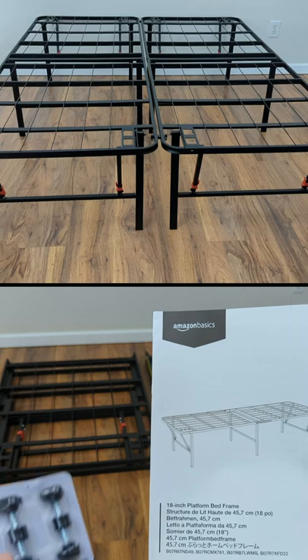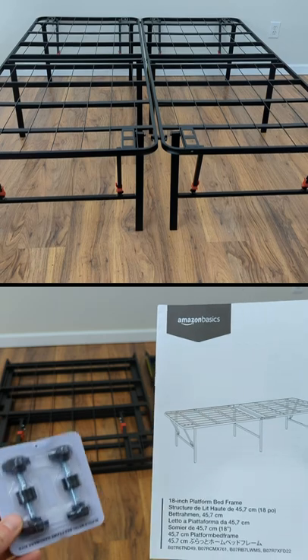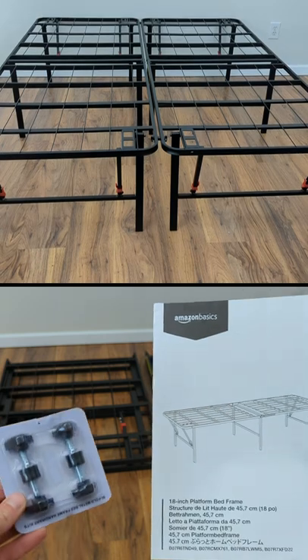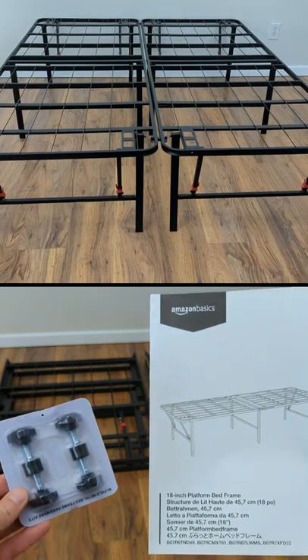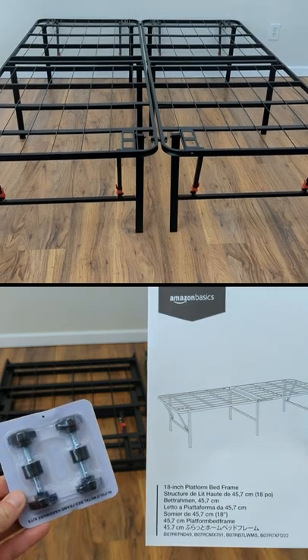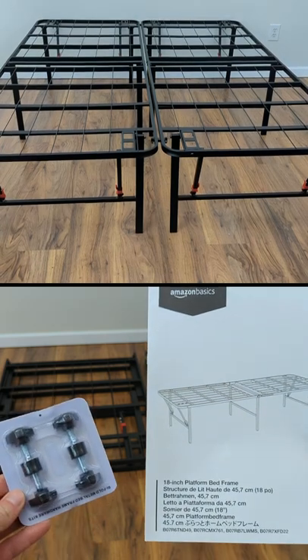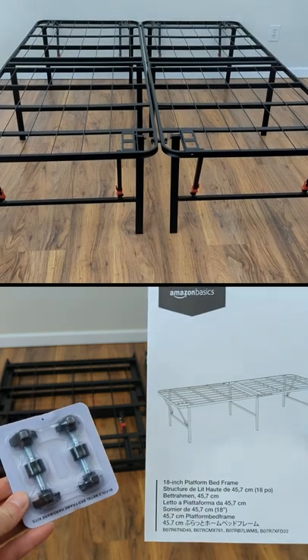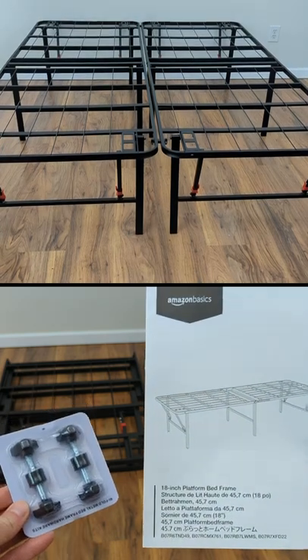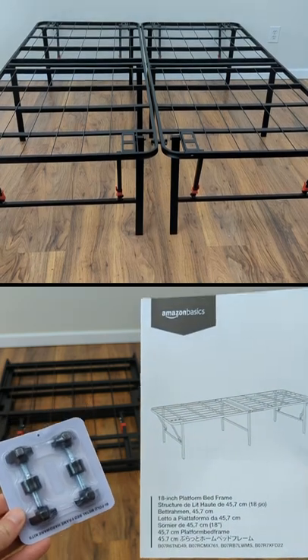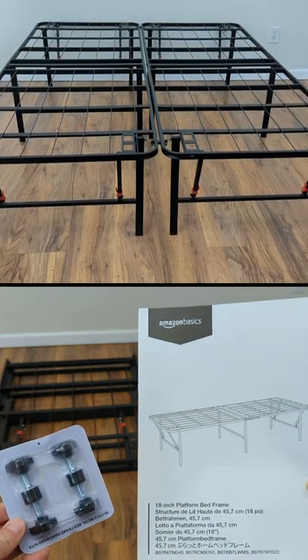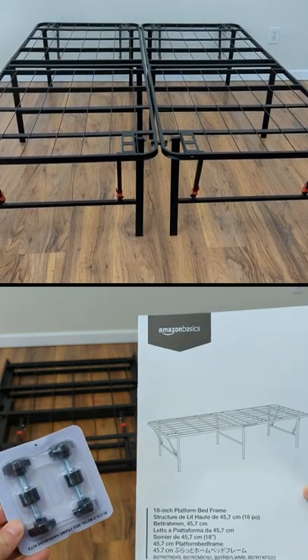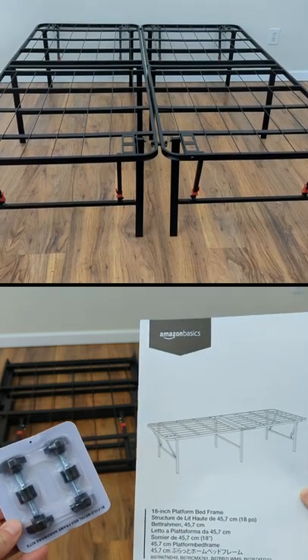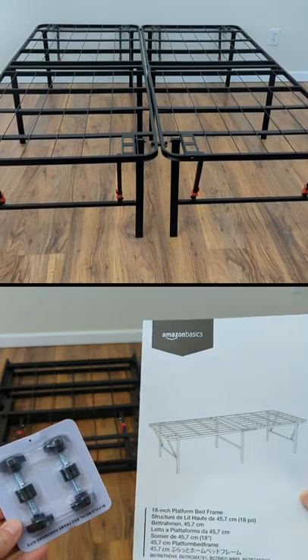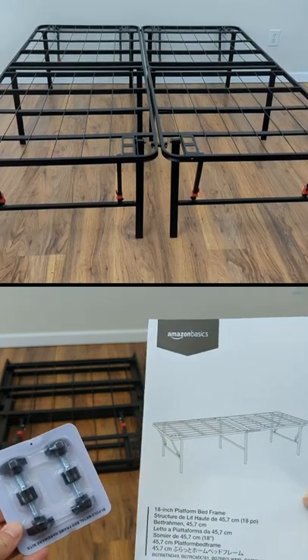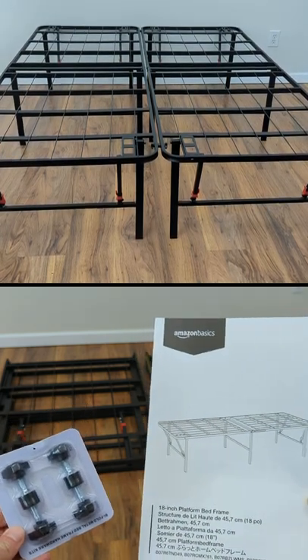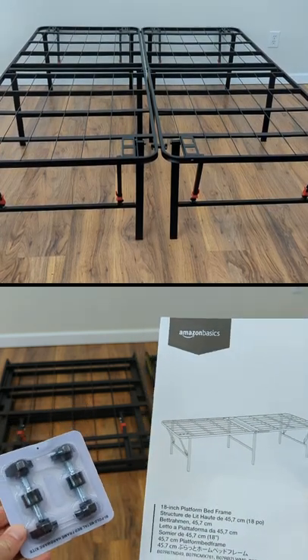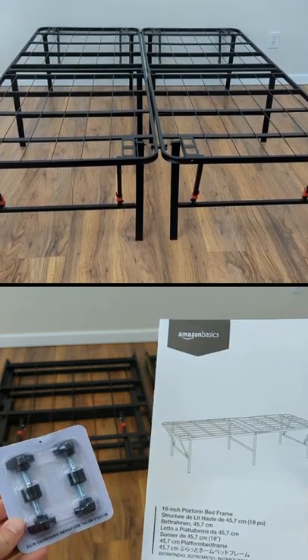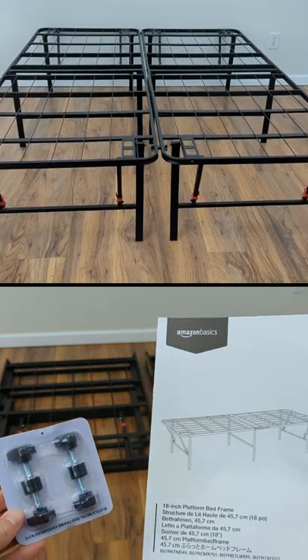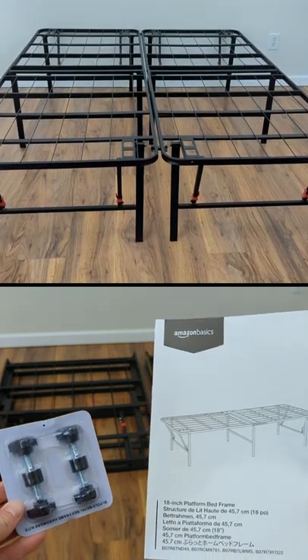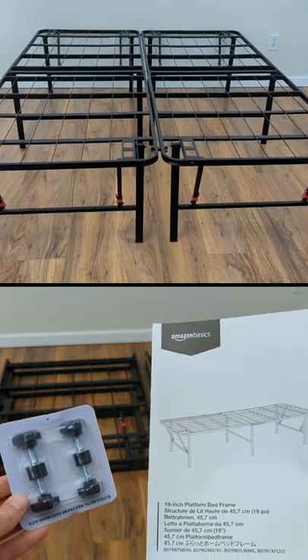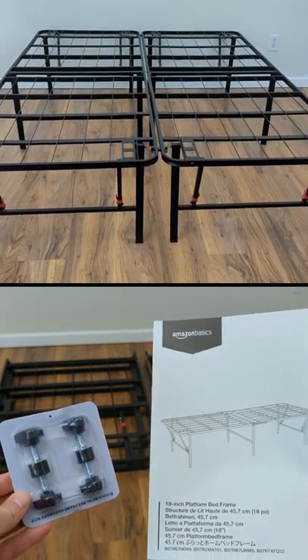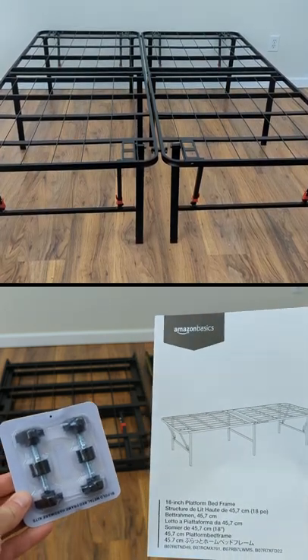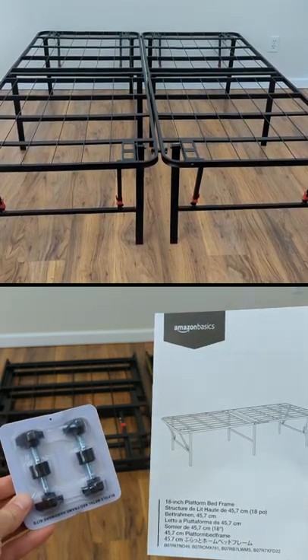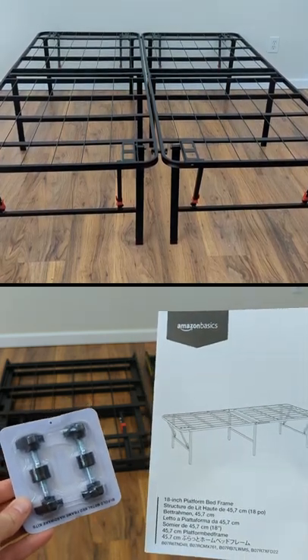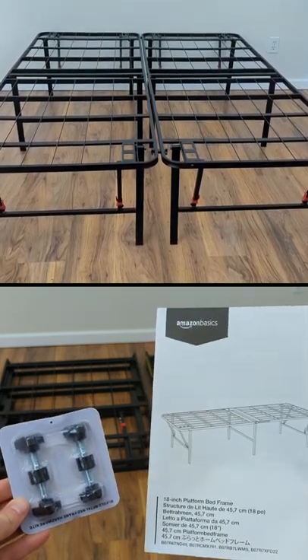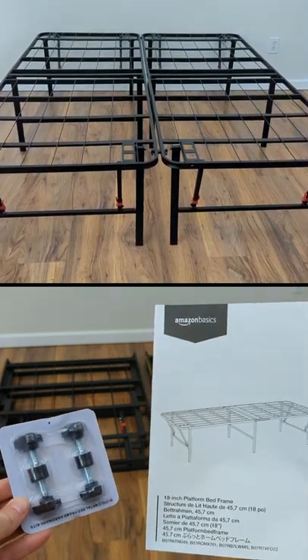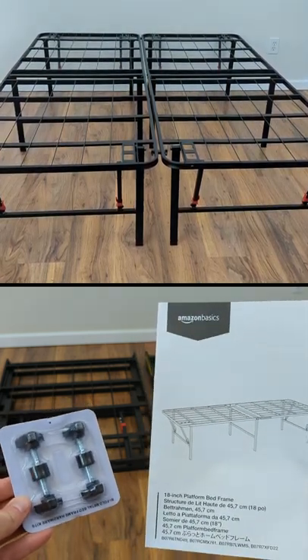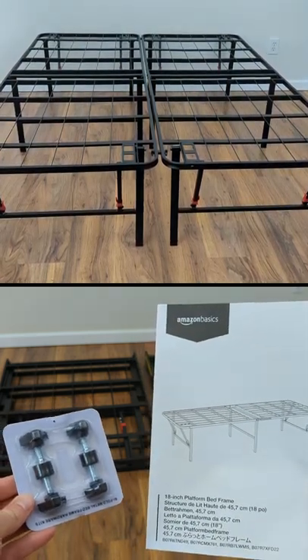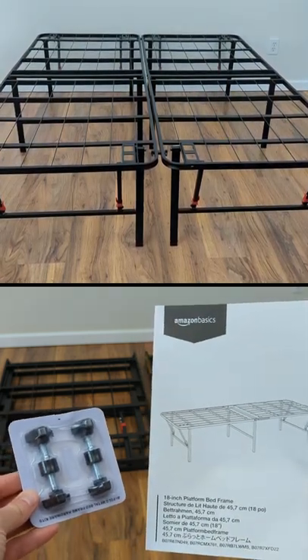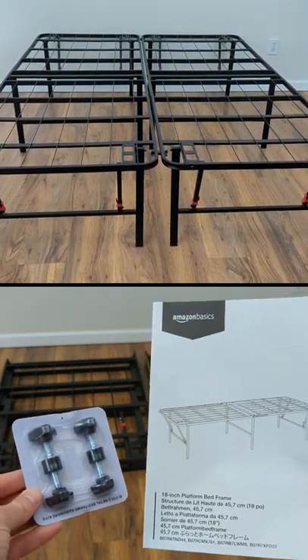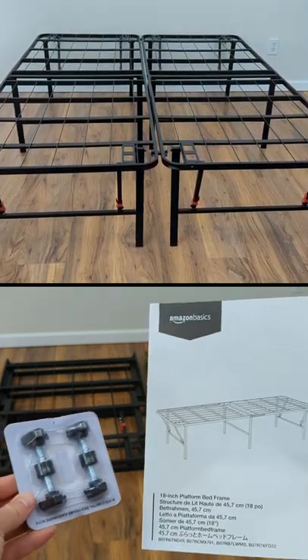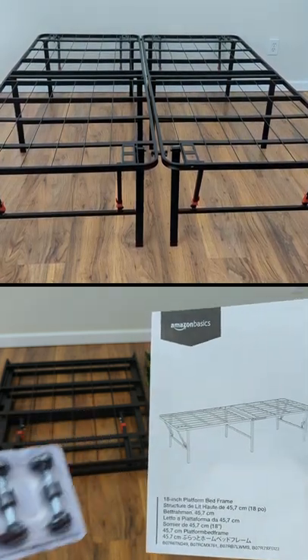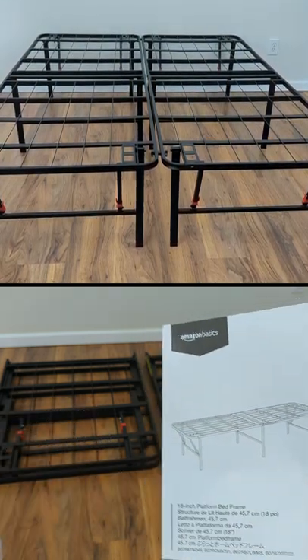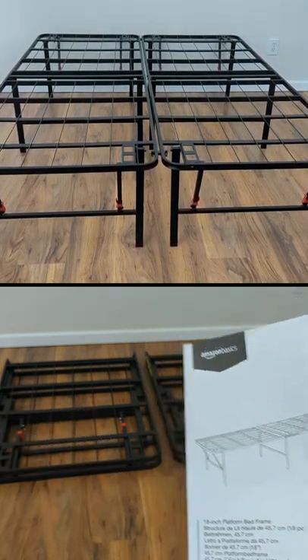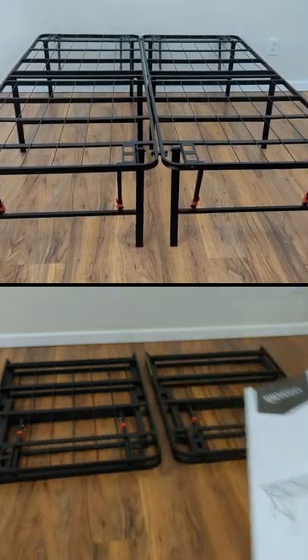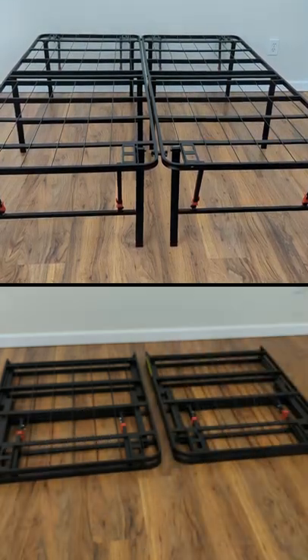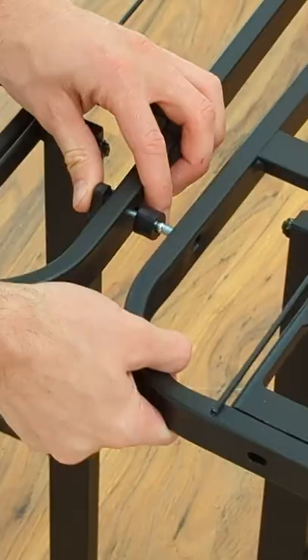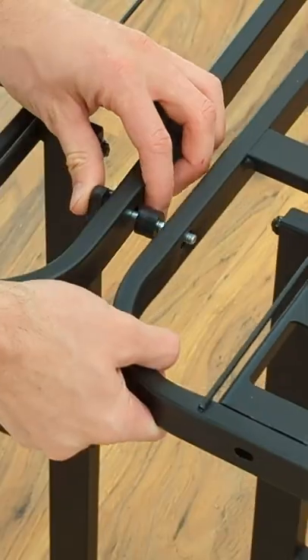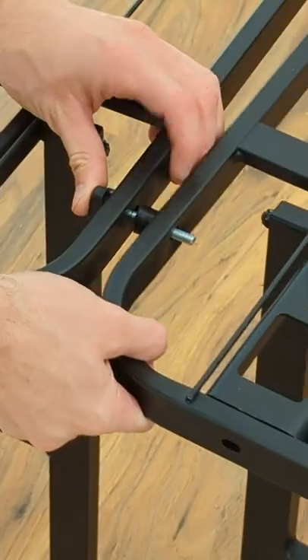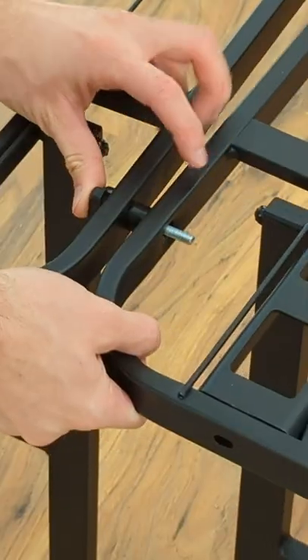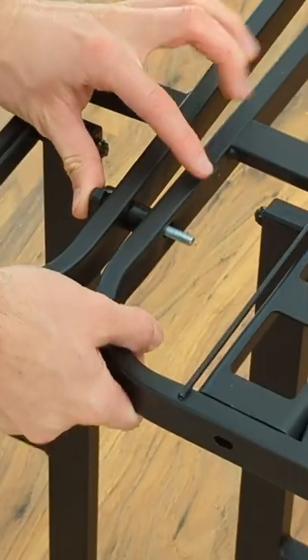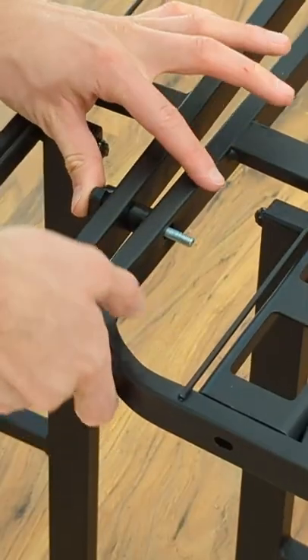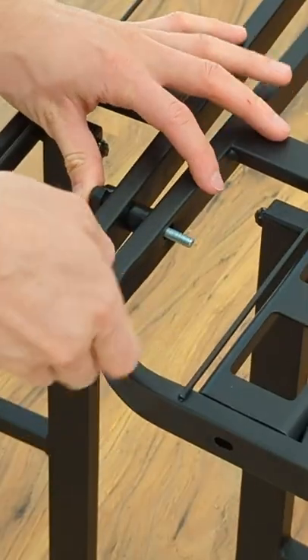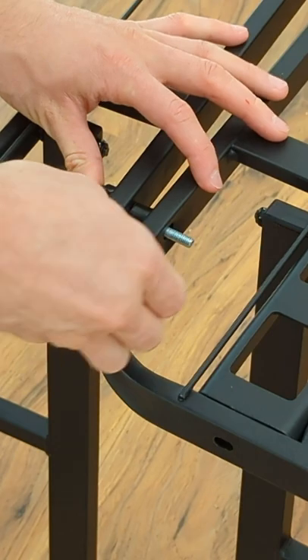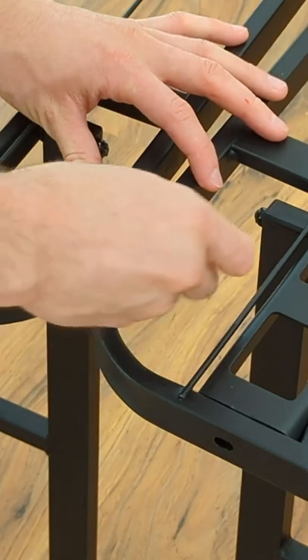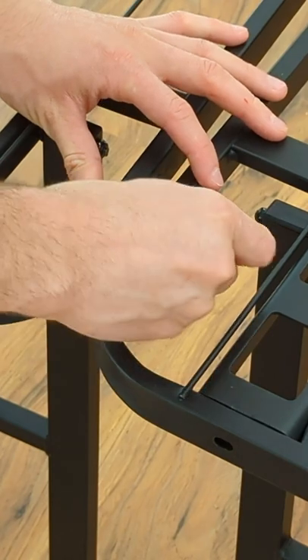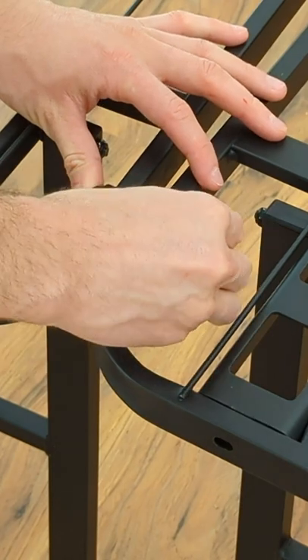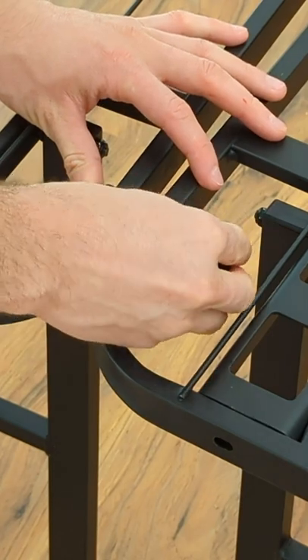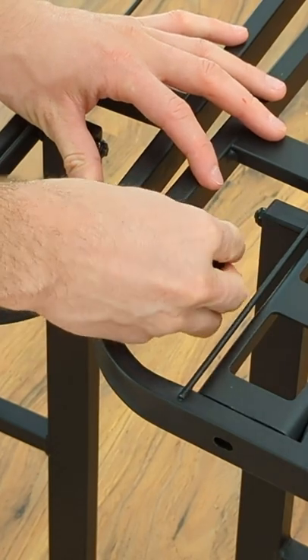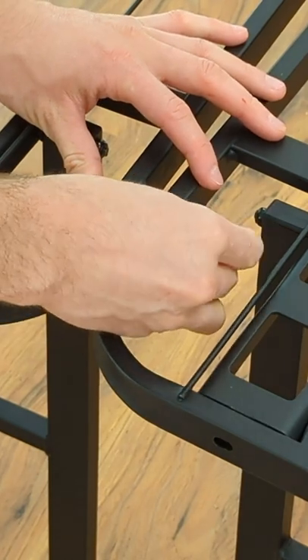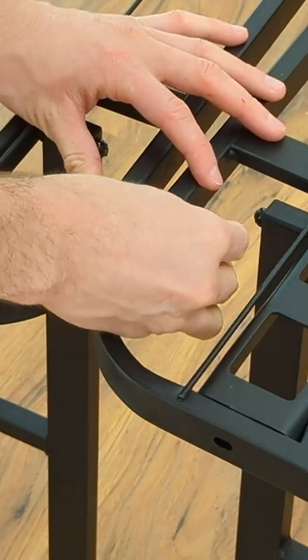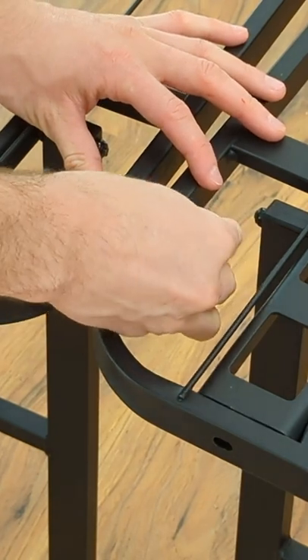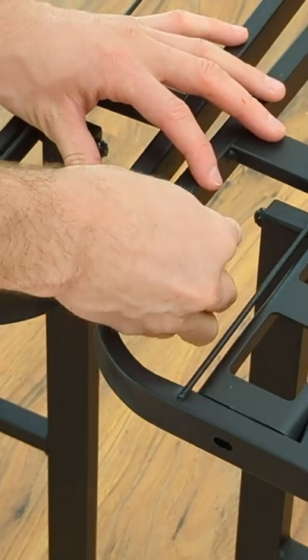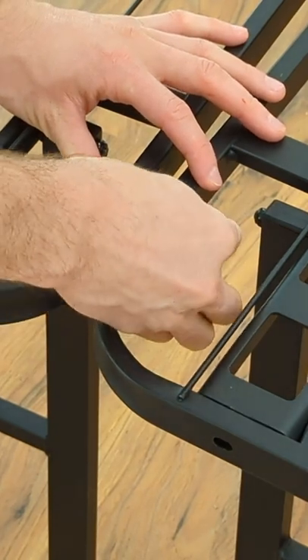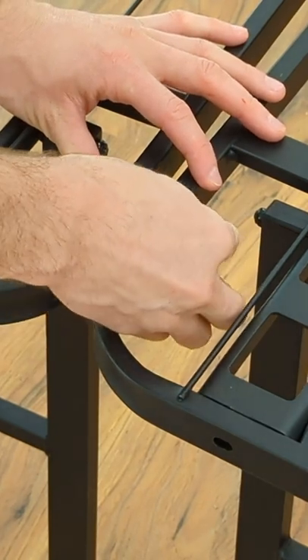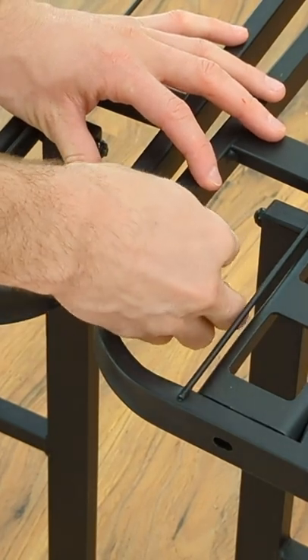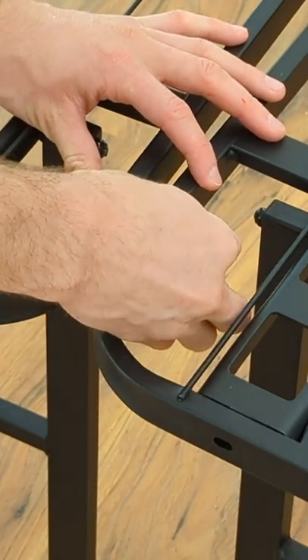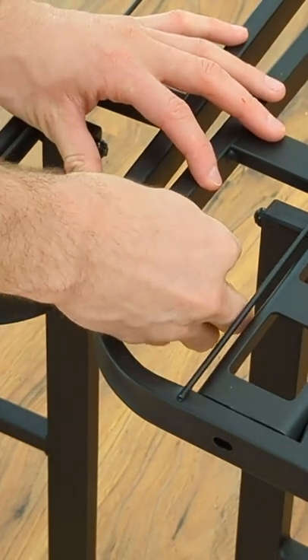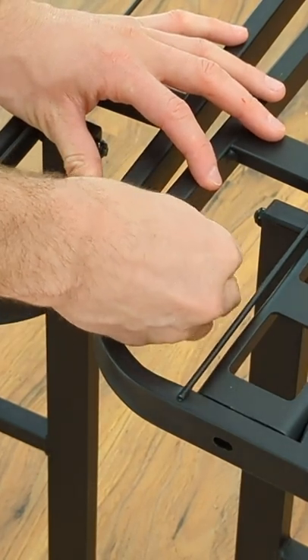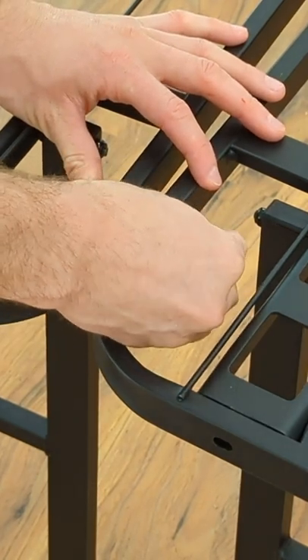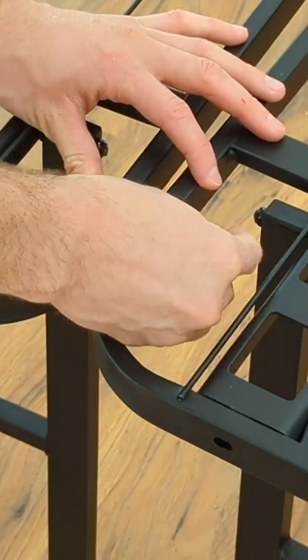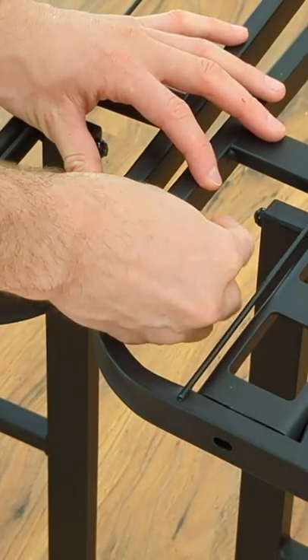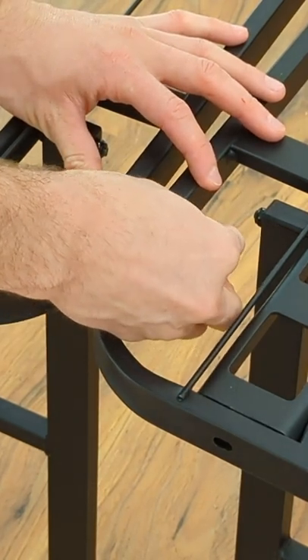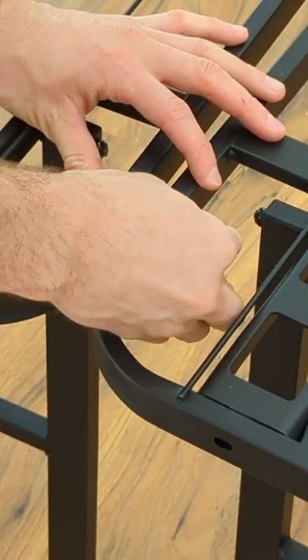No tools are required to assemble this bed frame, and you don't need a box spring either. Just slide your mattress on top of it, and you're ready for a good night's sleep.